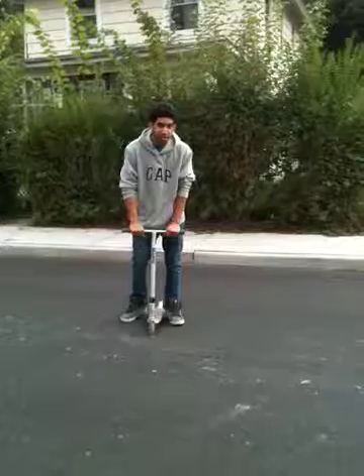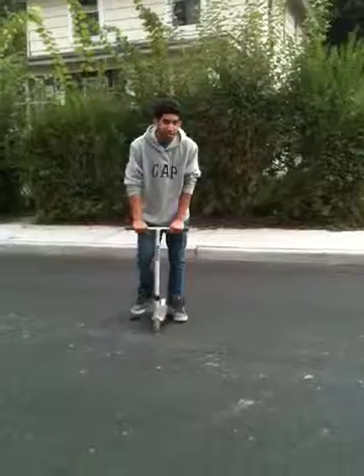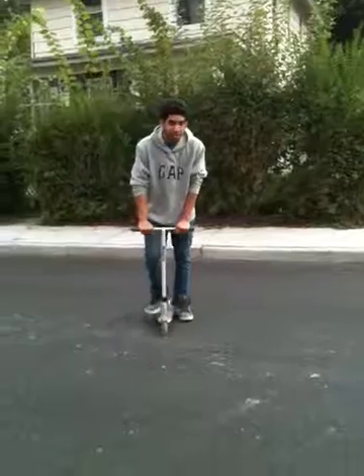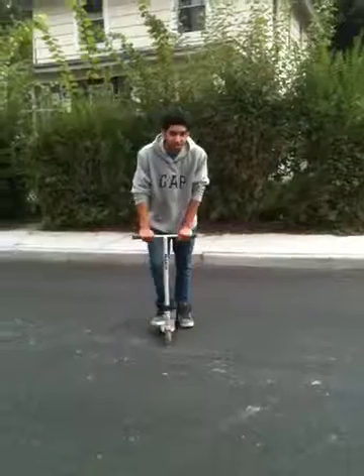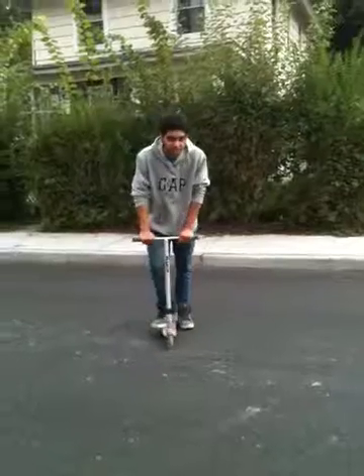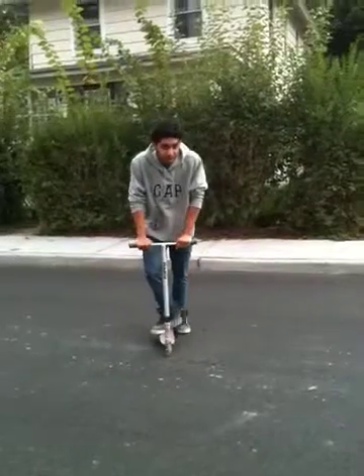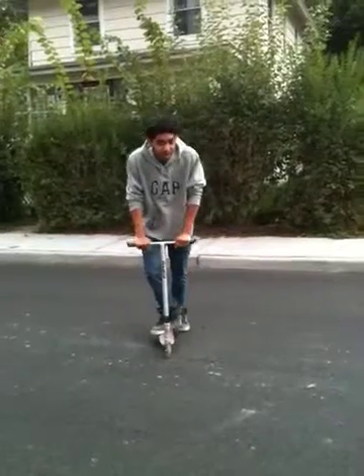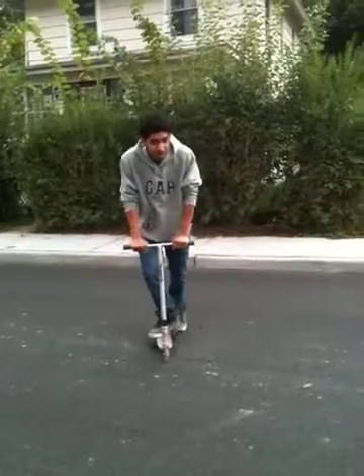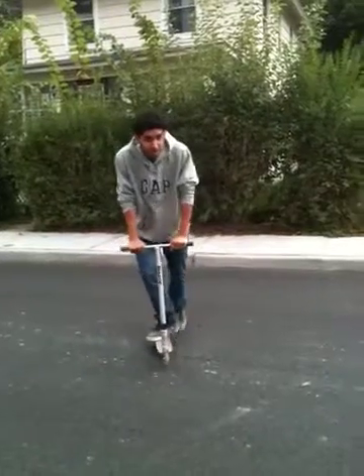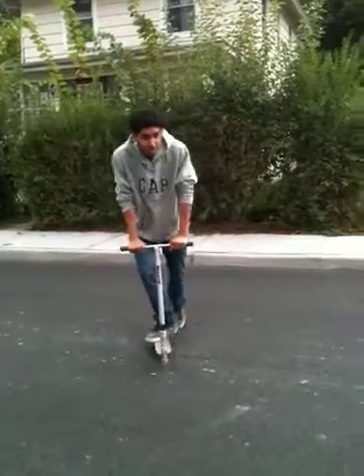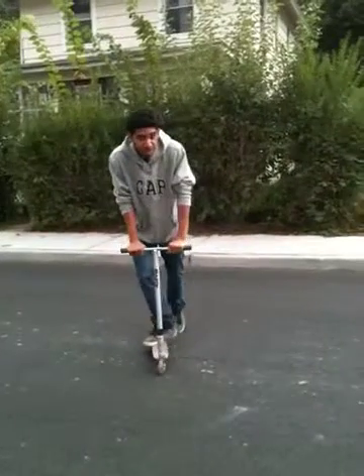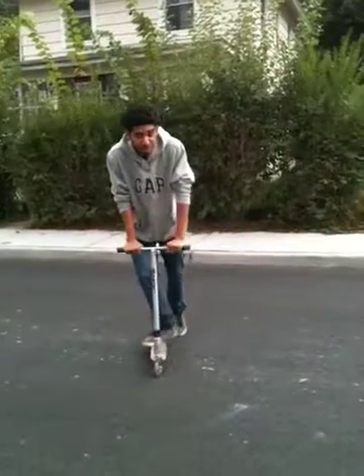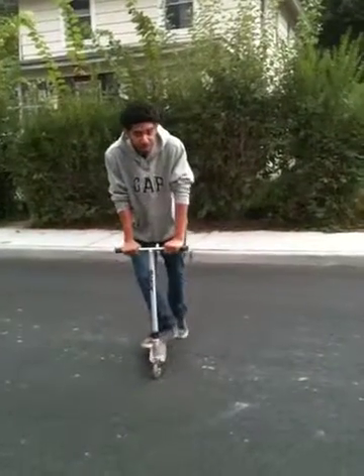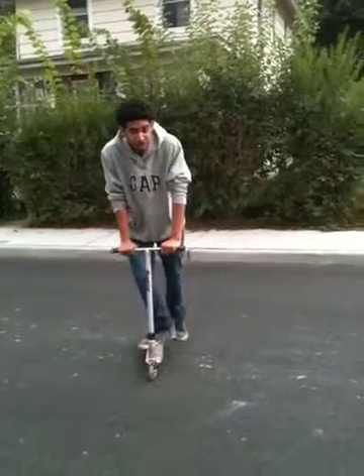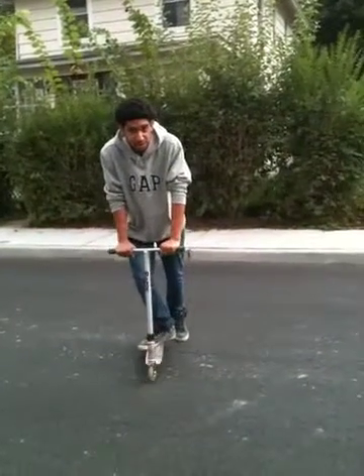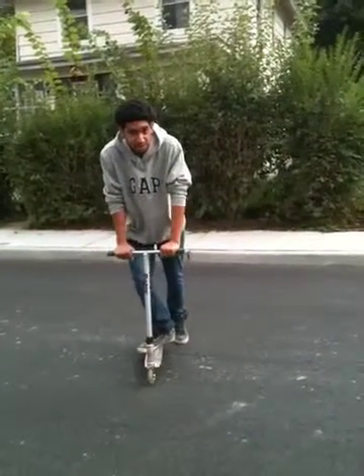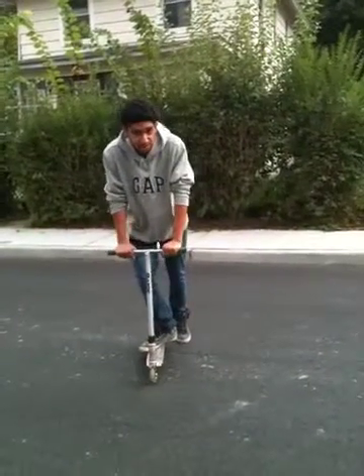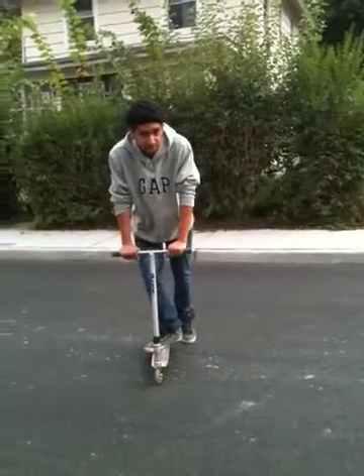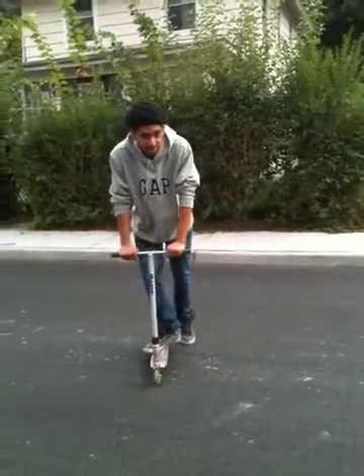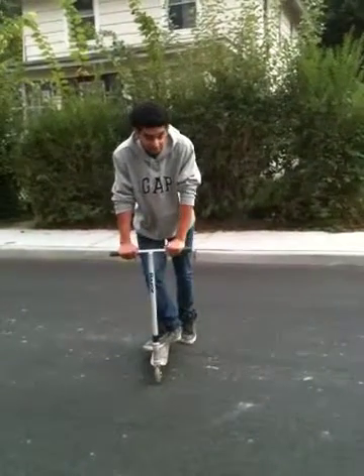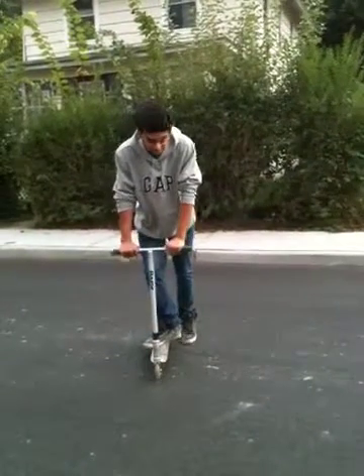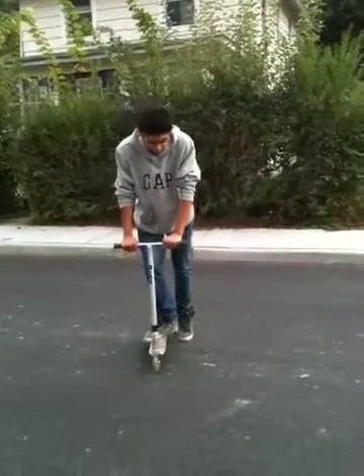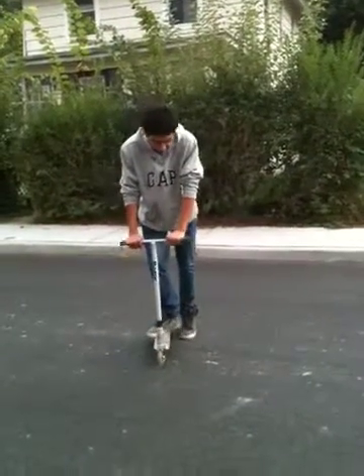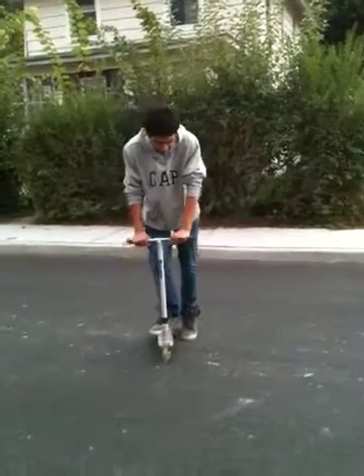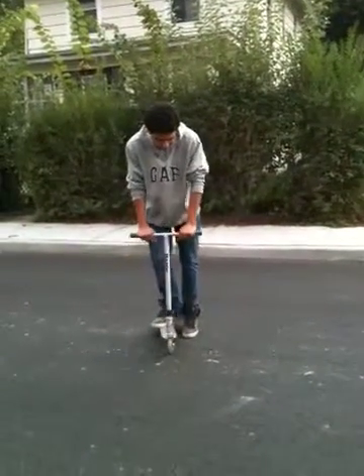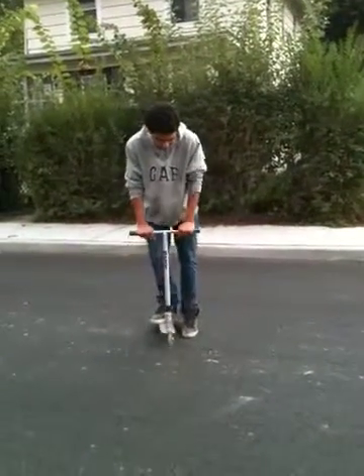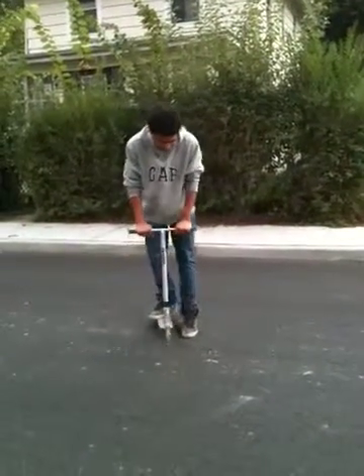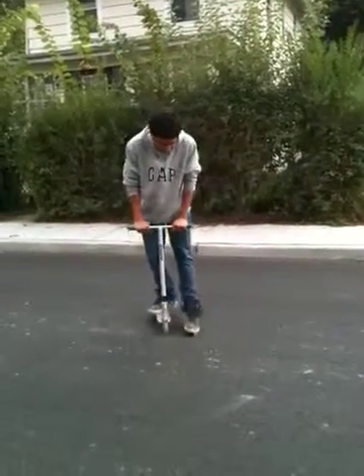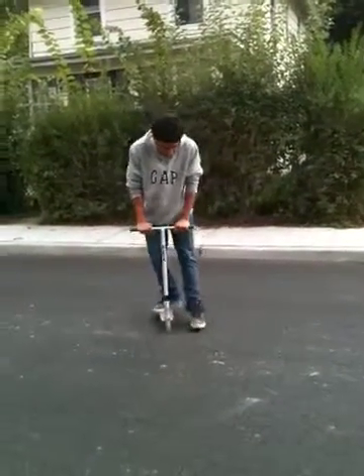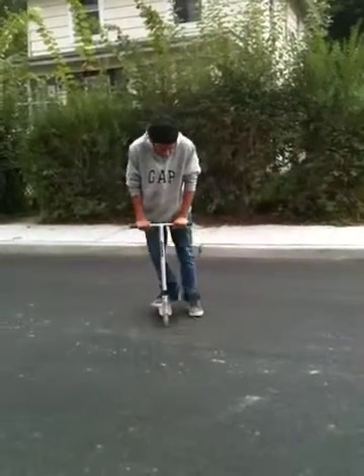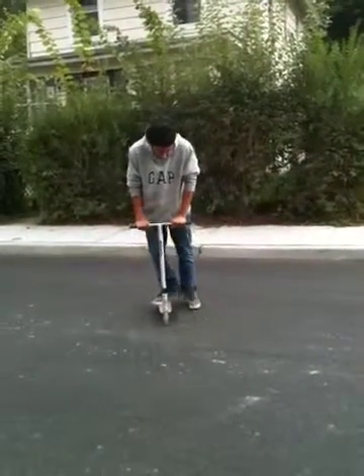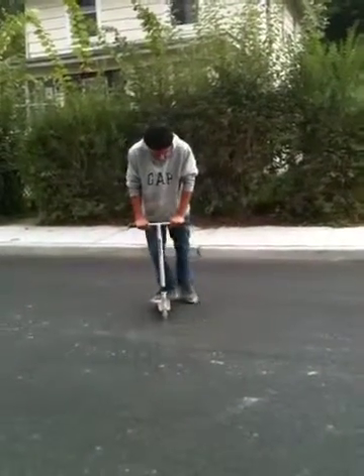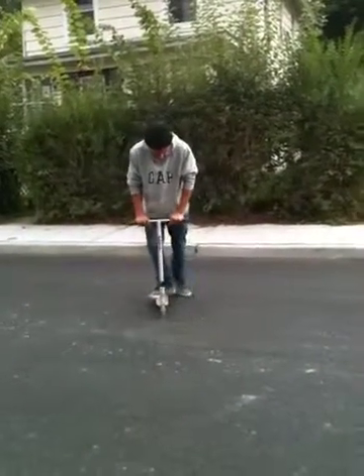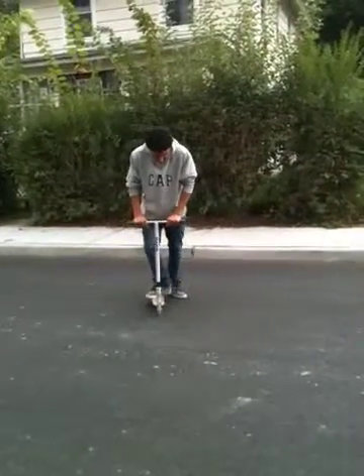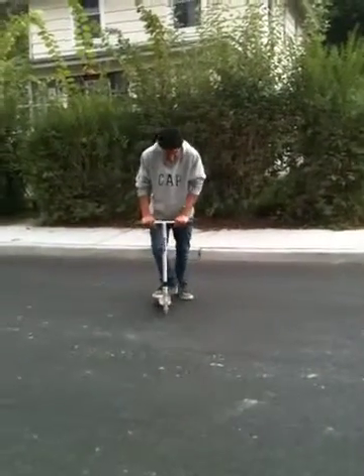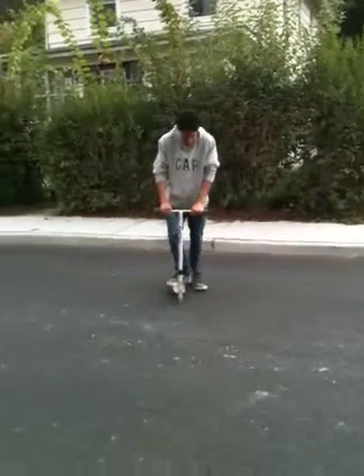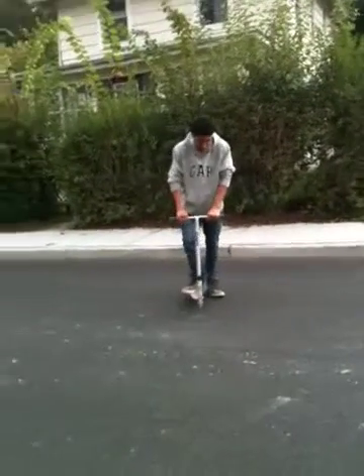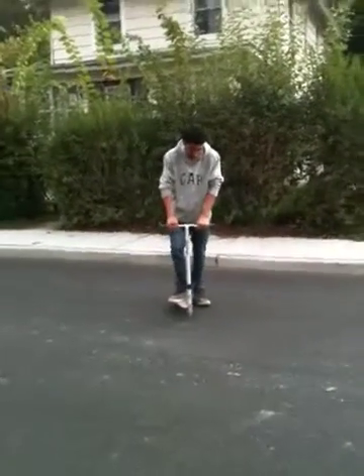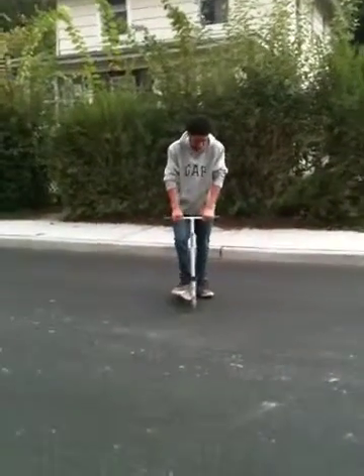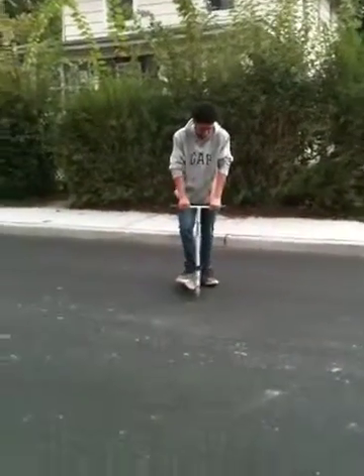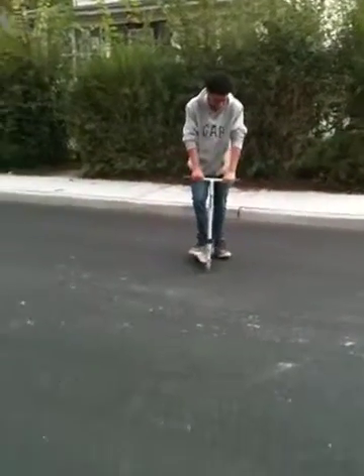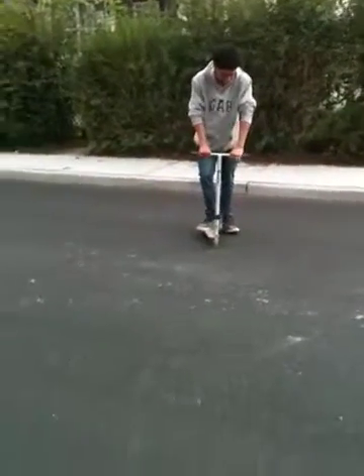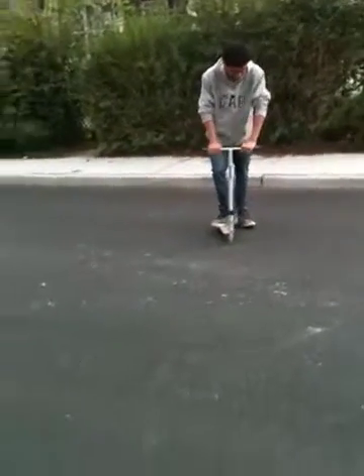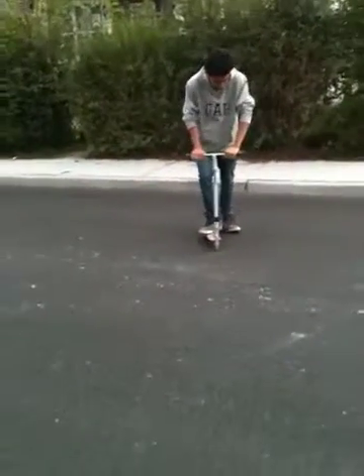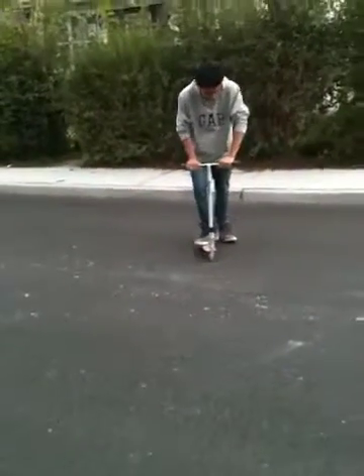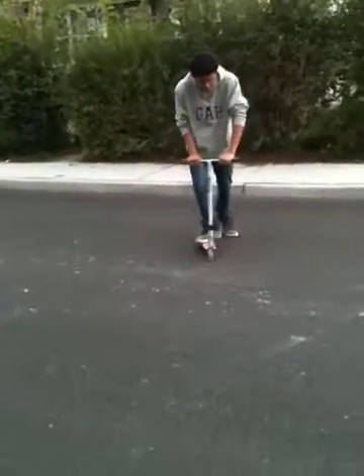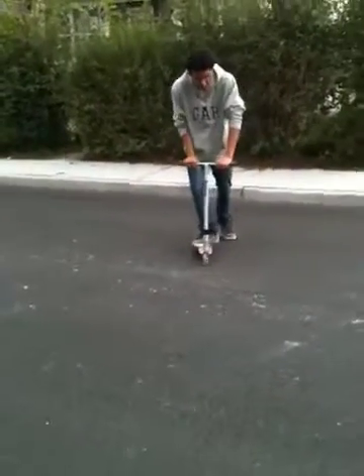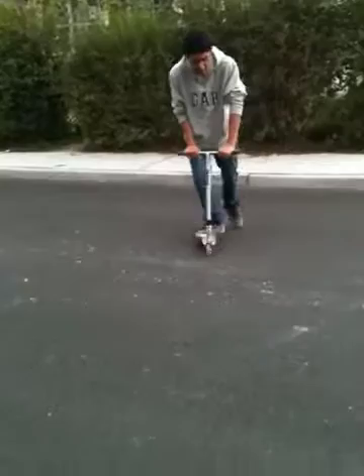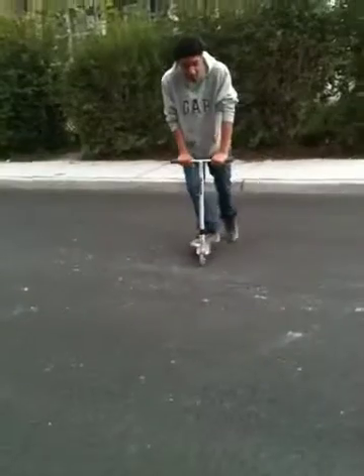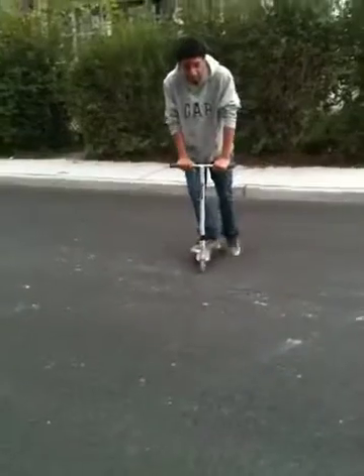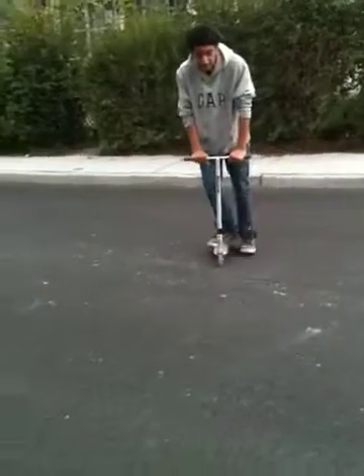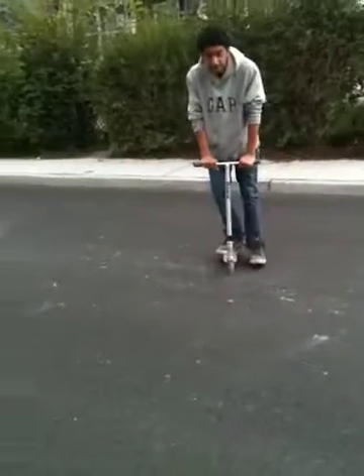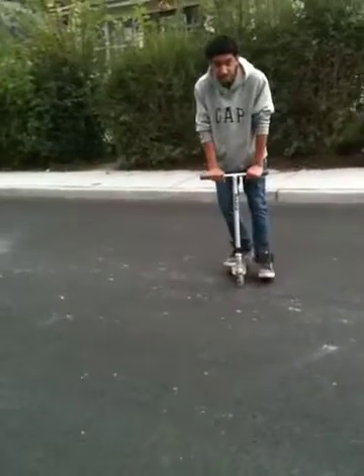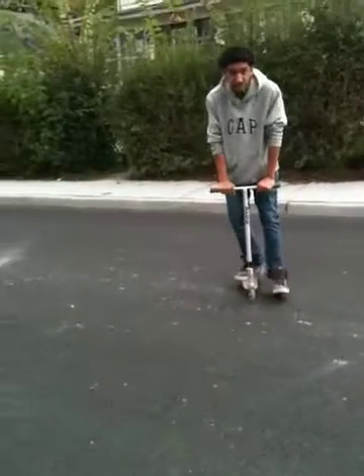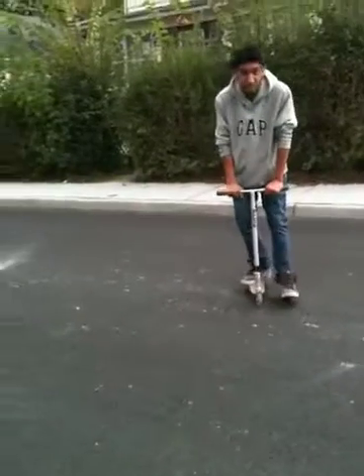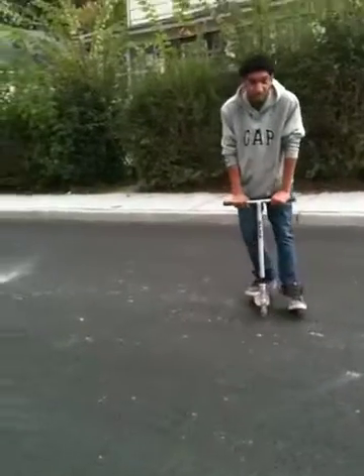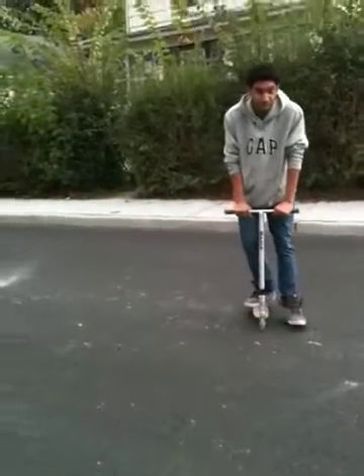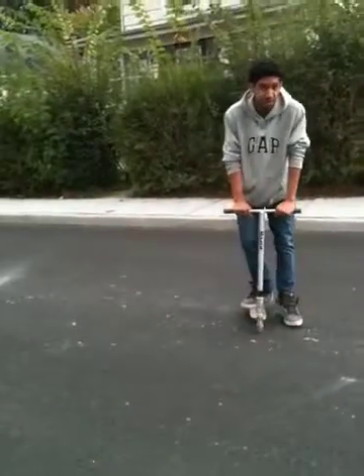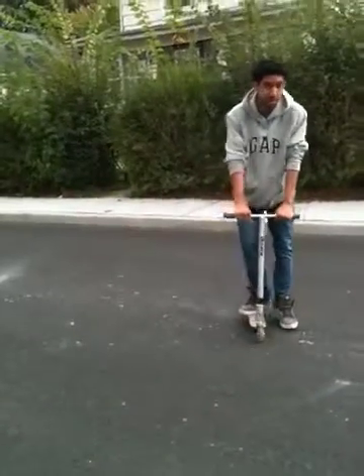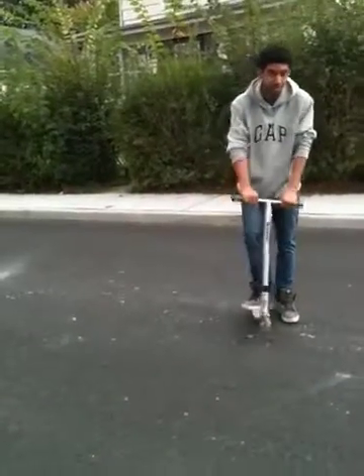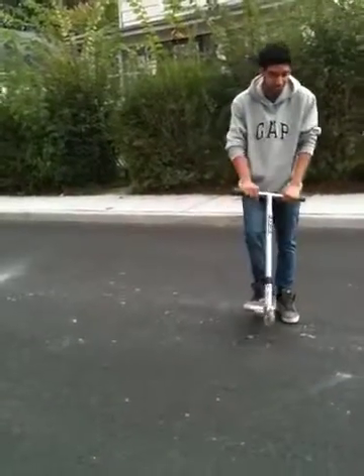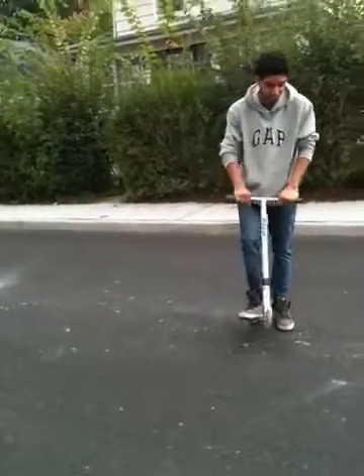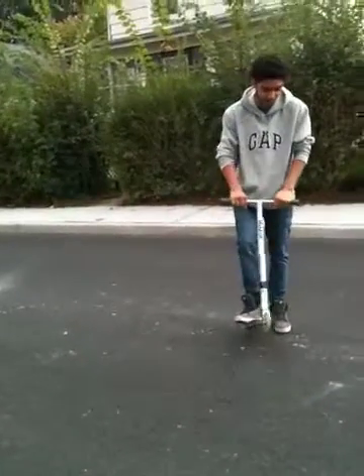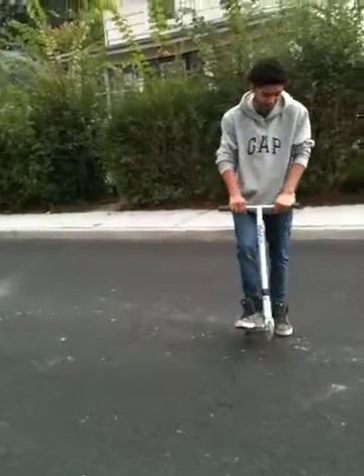What's up guys, TJ here, teaching you how to X-Ride. First thing you want to do is know how to bunny hop. You know how to bunny hop, you got it.